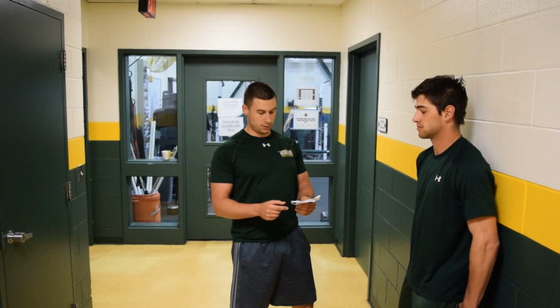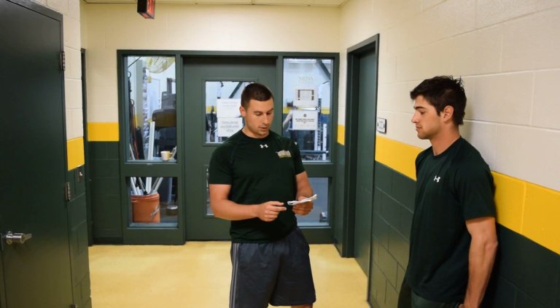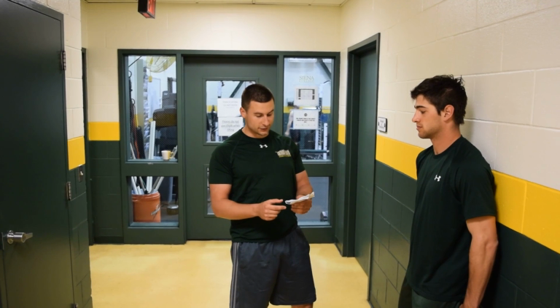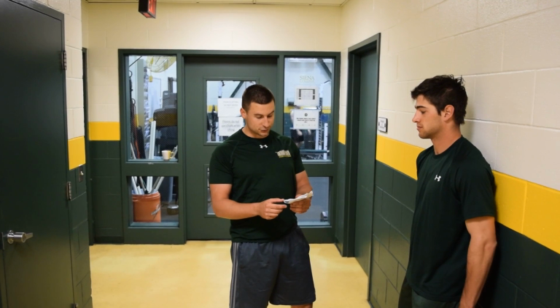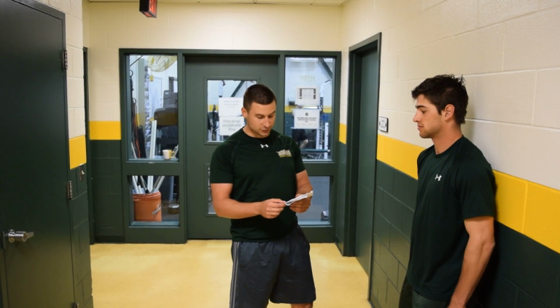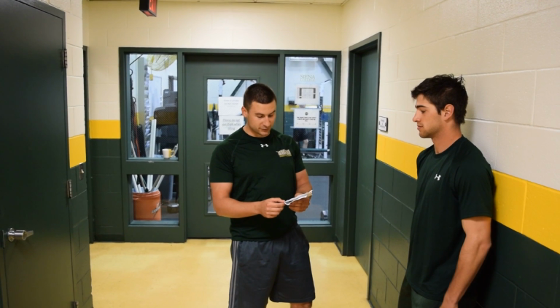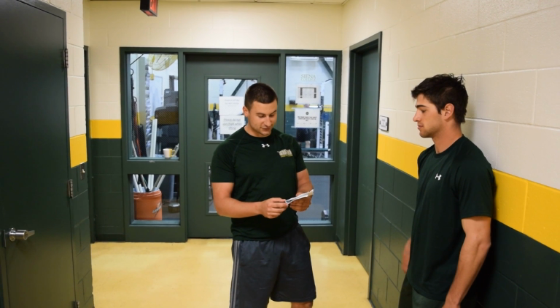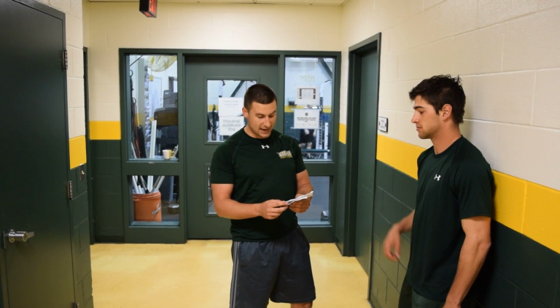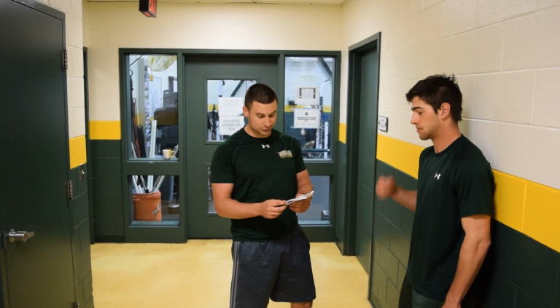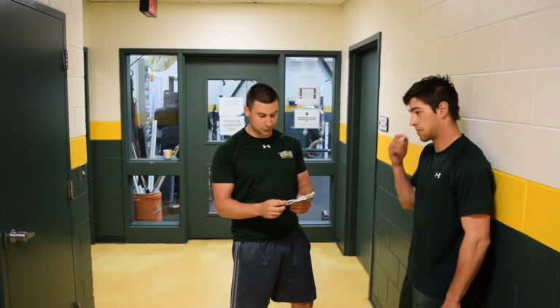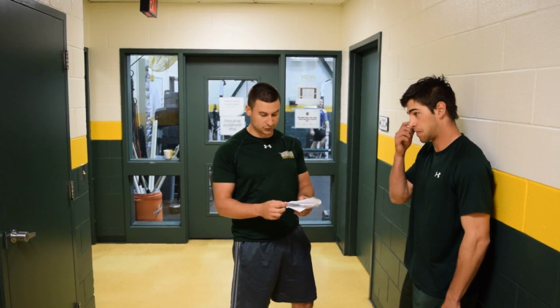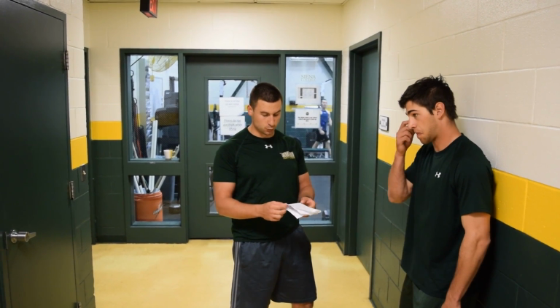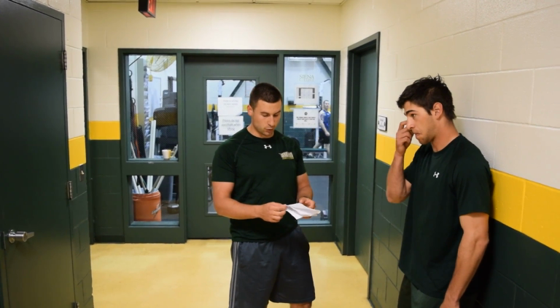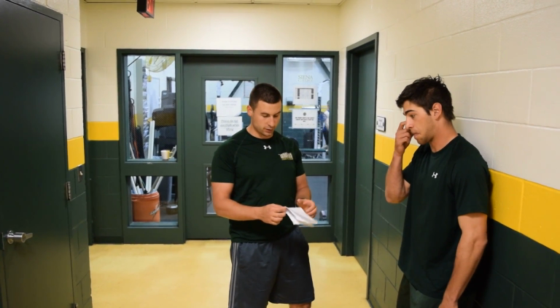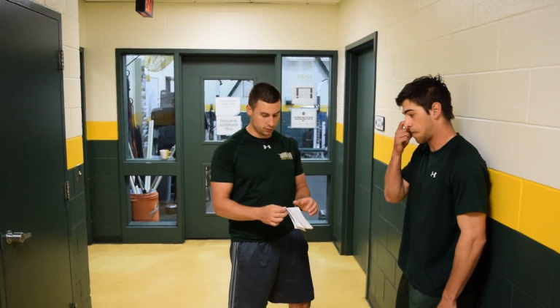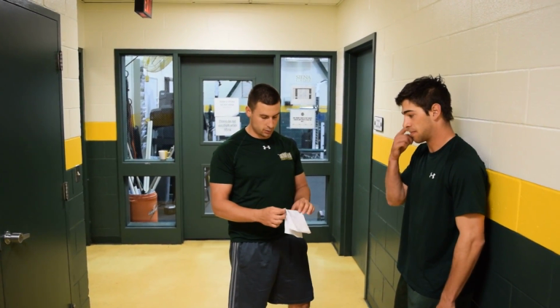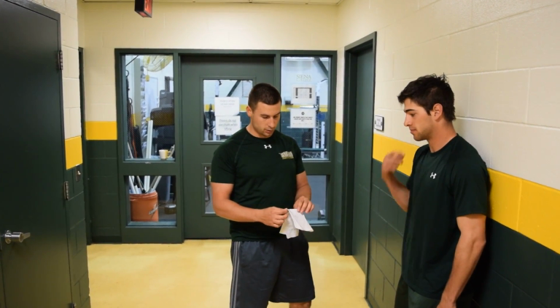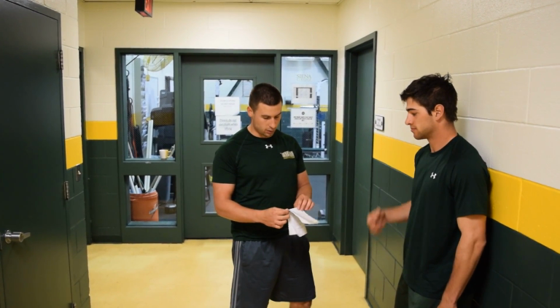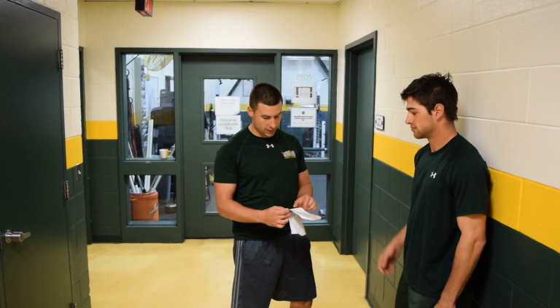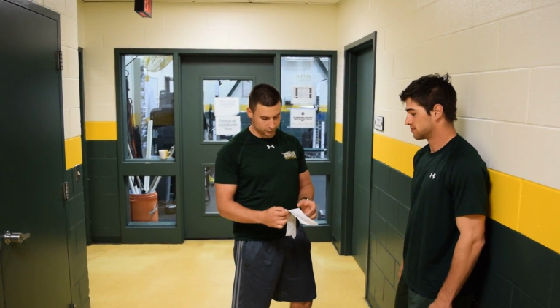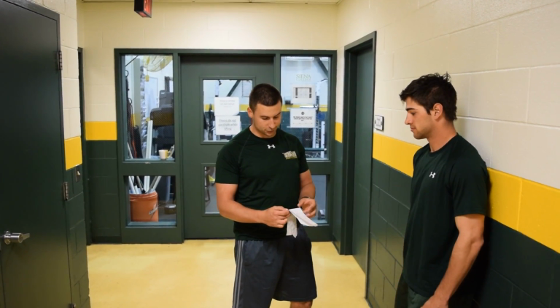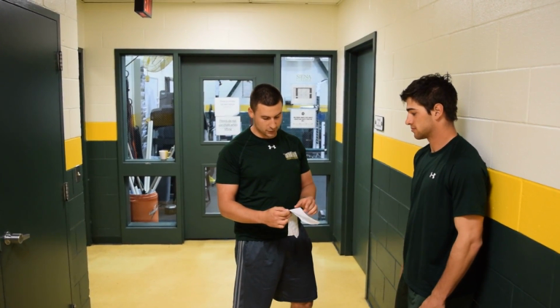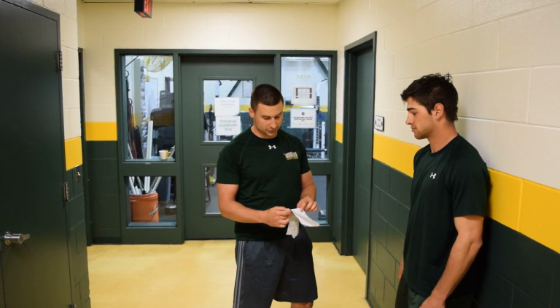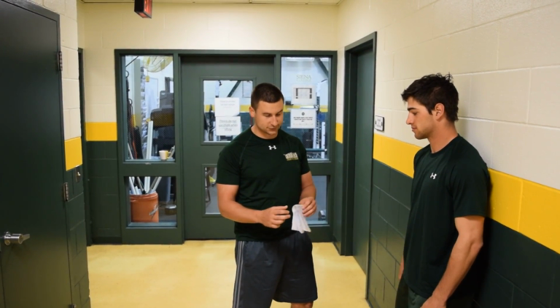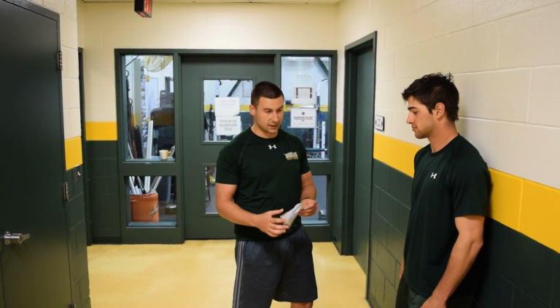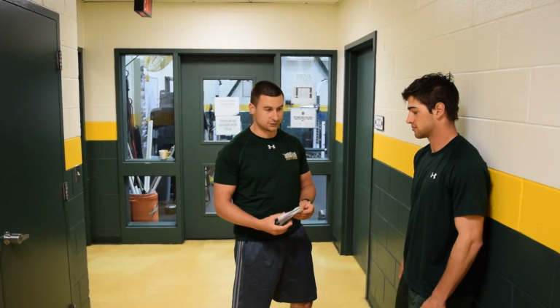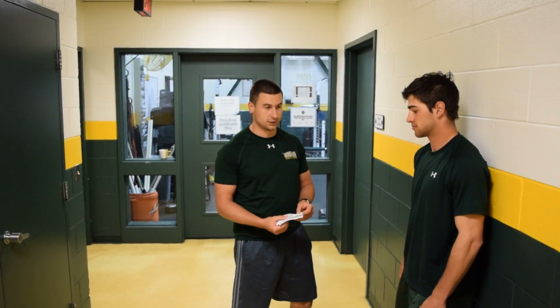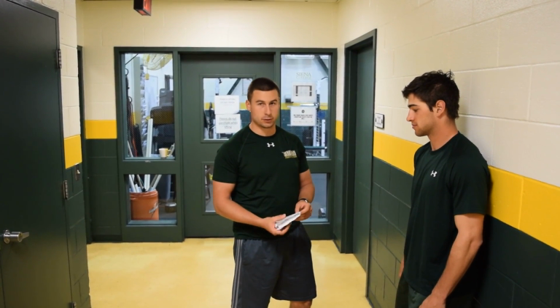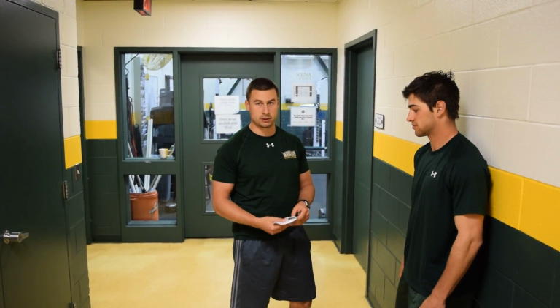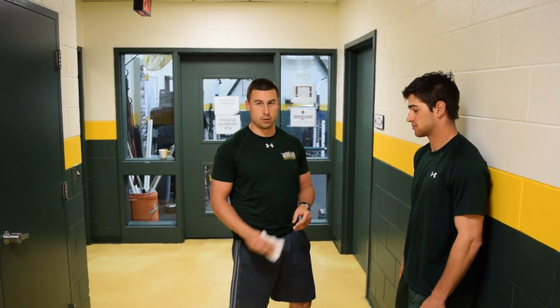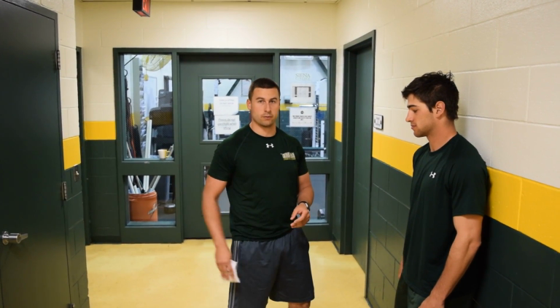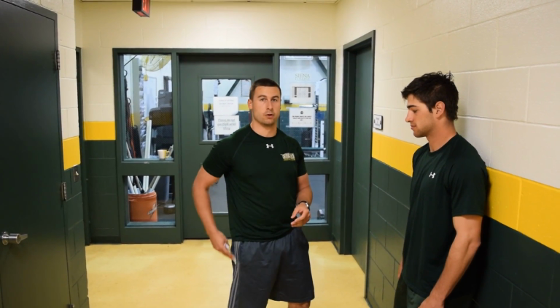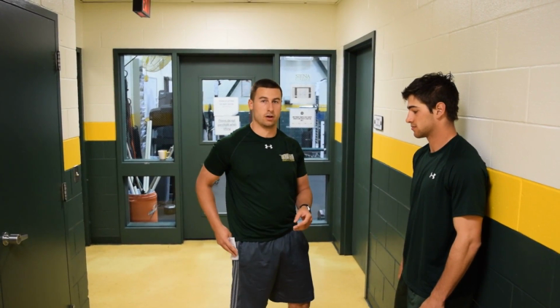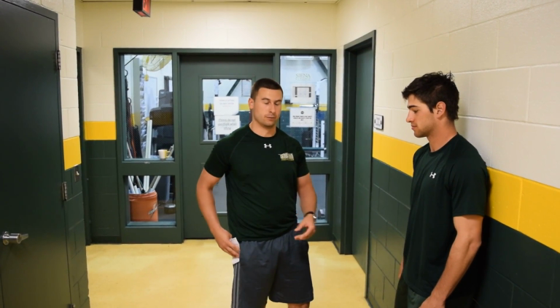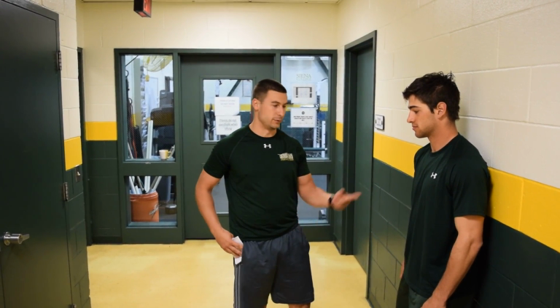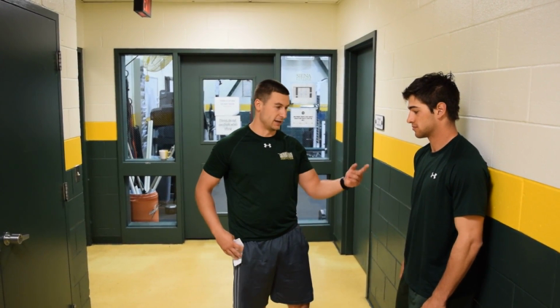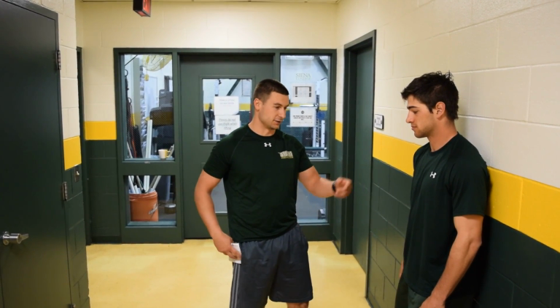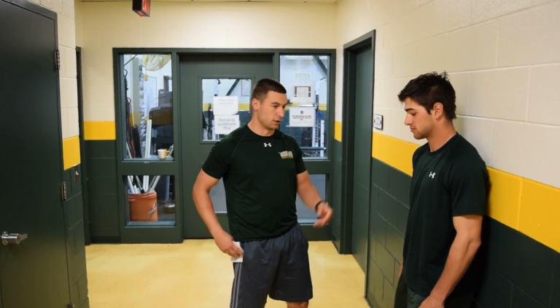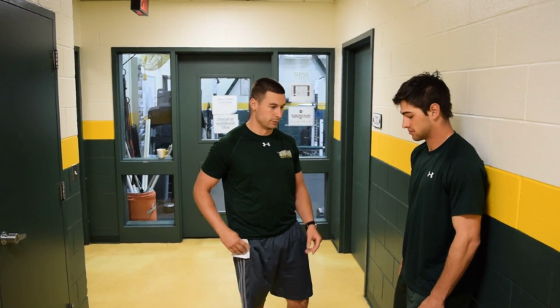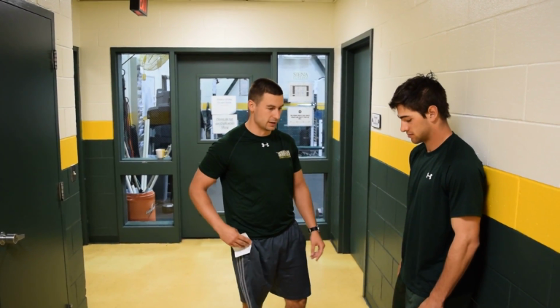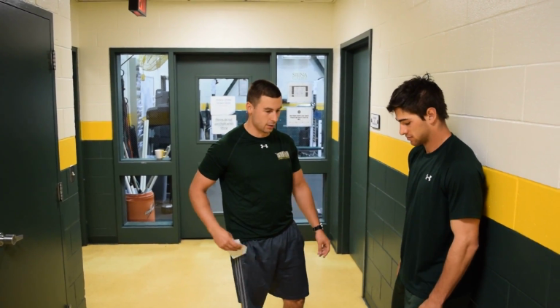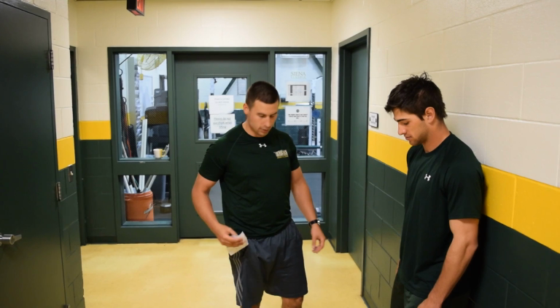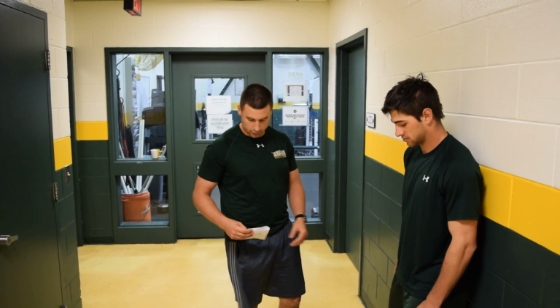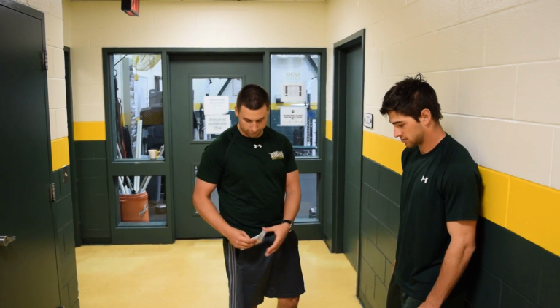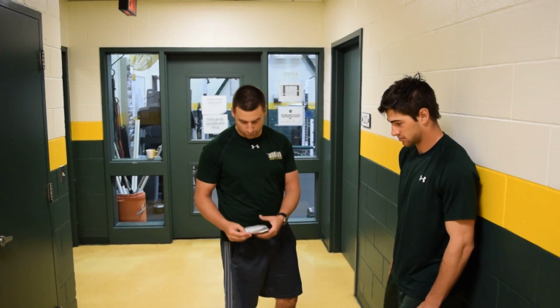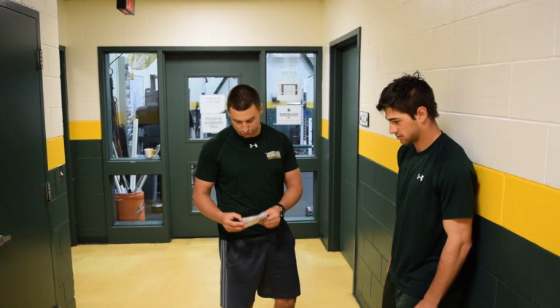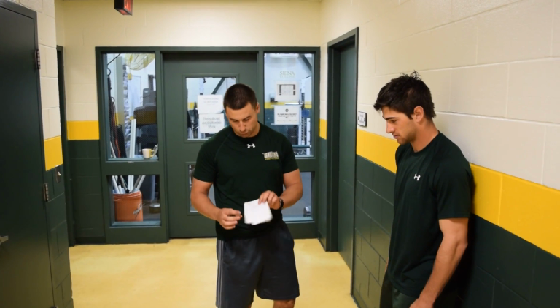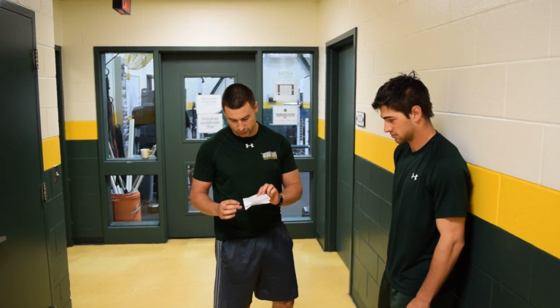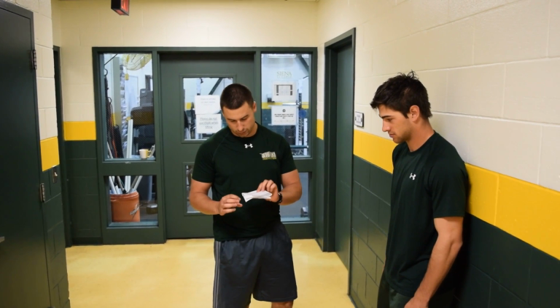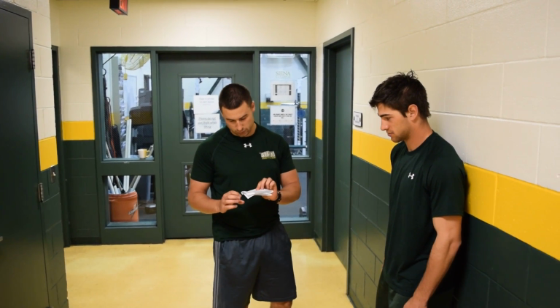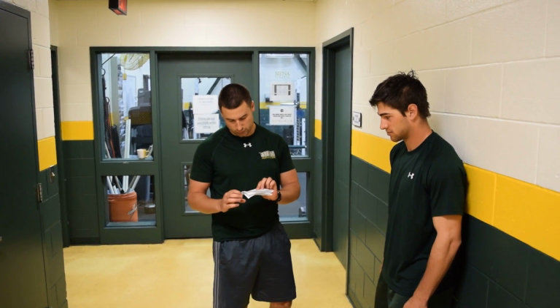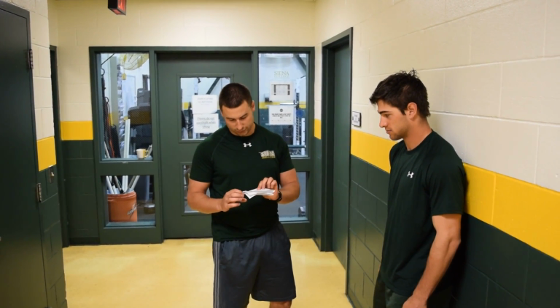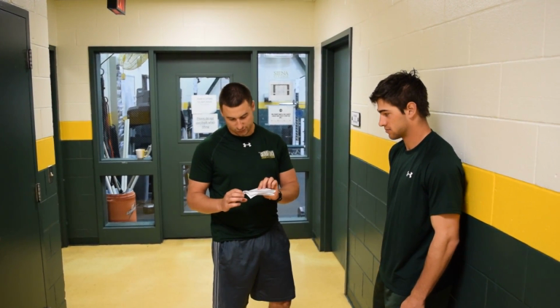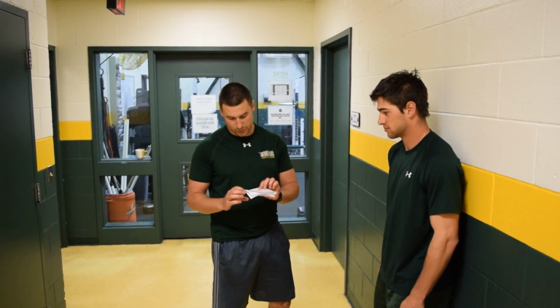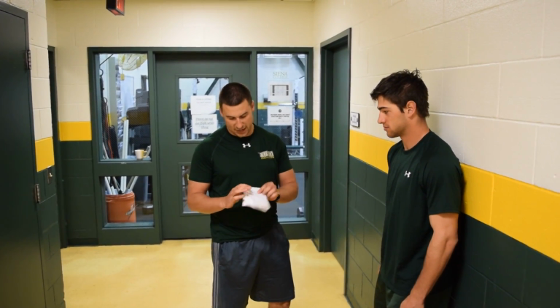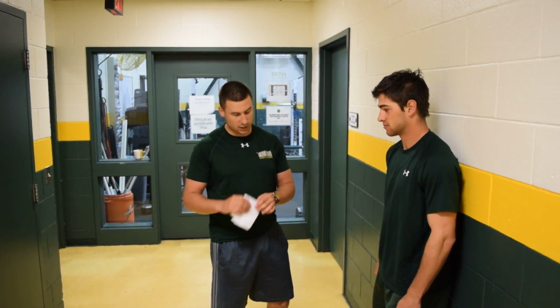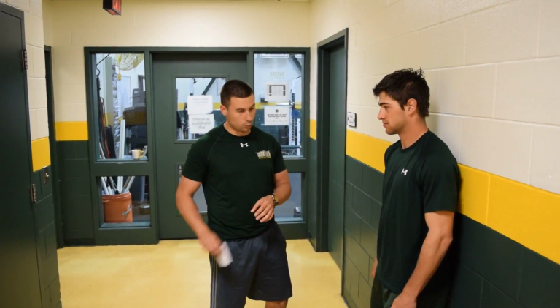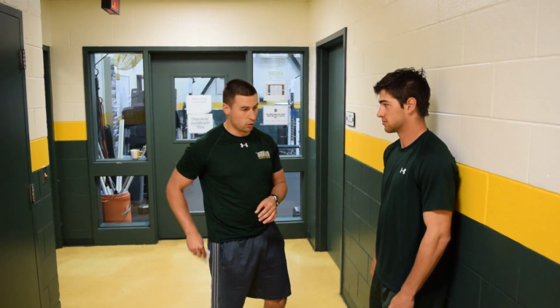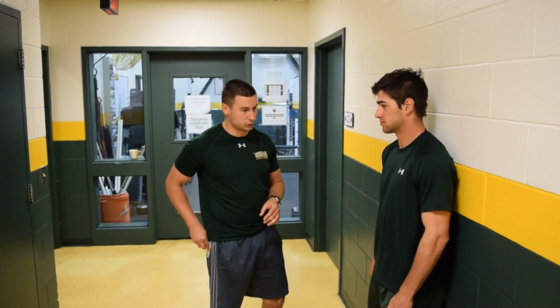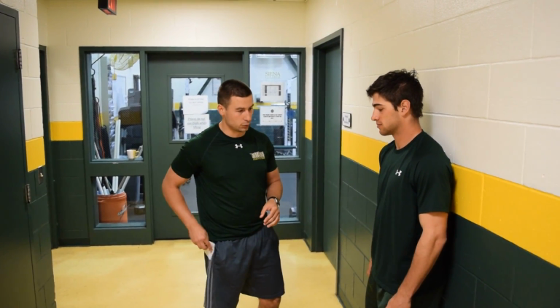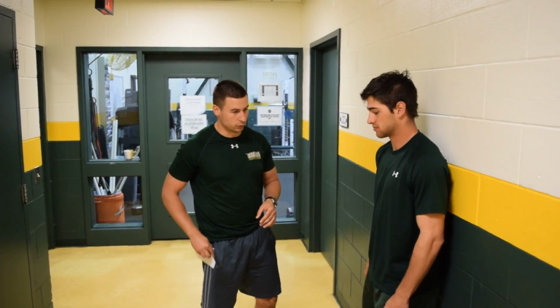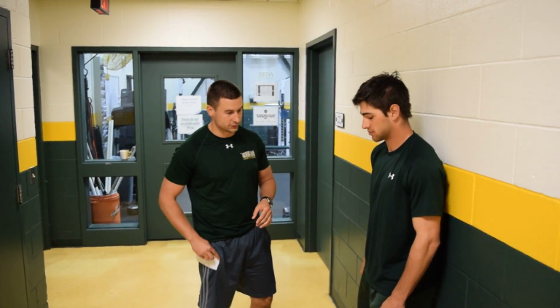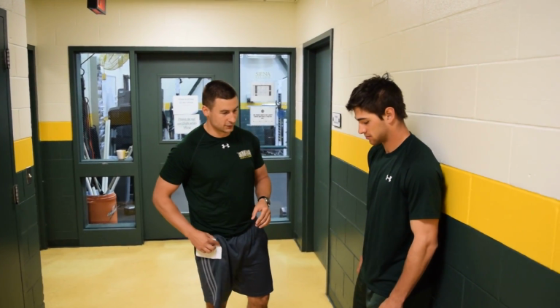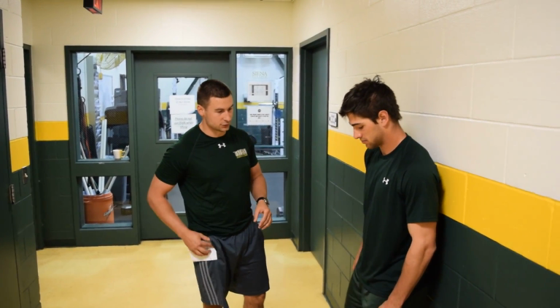This is going to be SCAP series one. There are three exercises here we are going to go over all of them and Dan is going to help me out. The first one is the back on wall shoulder extension.